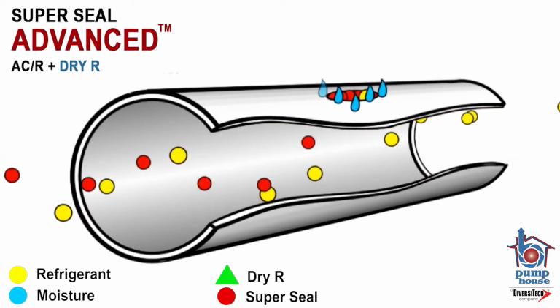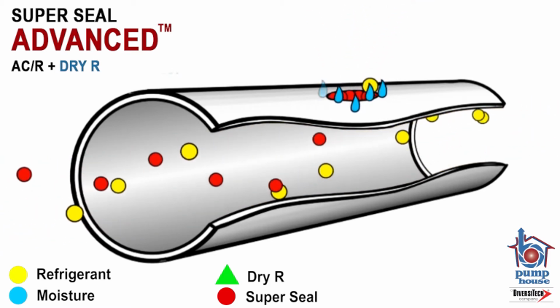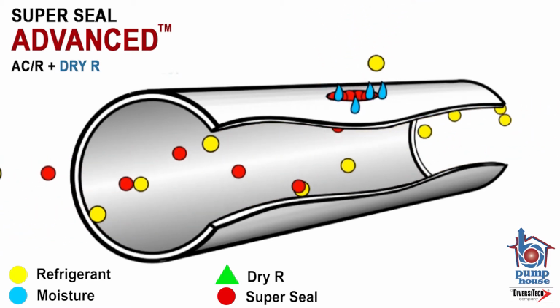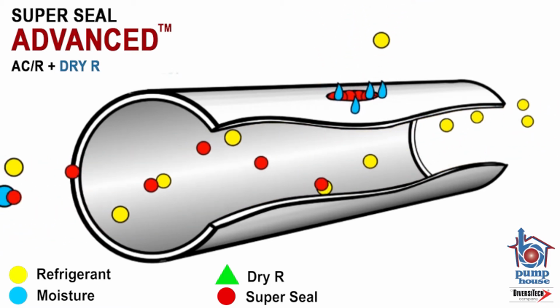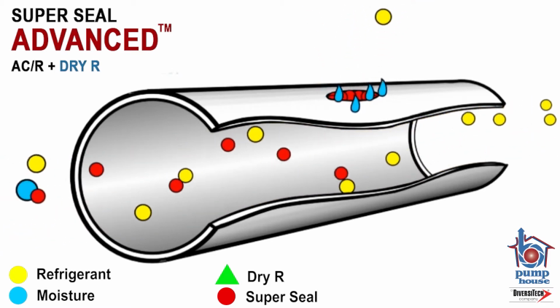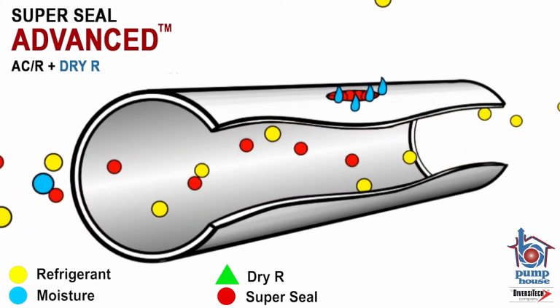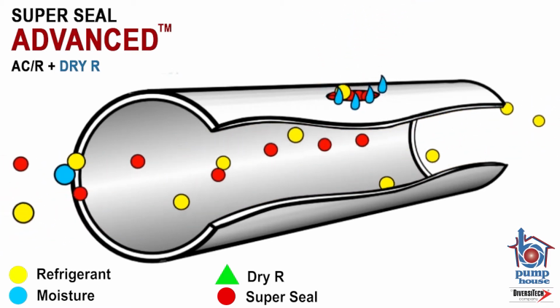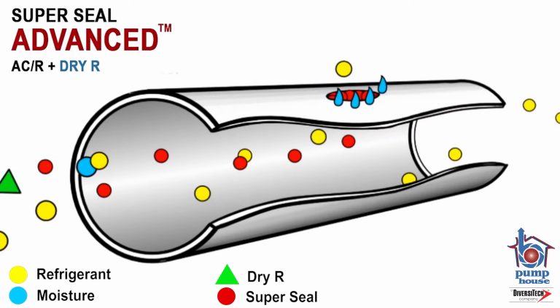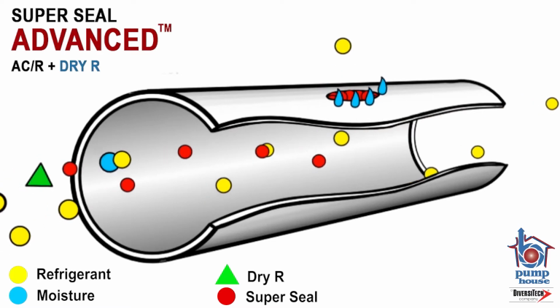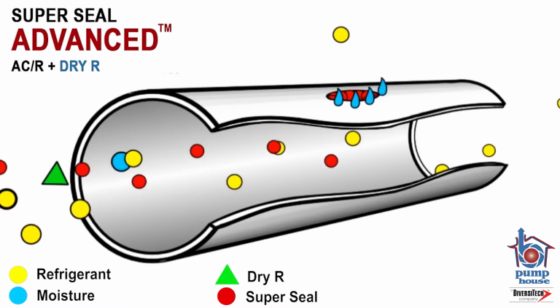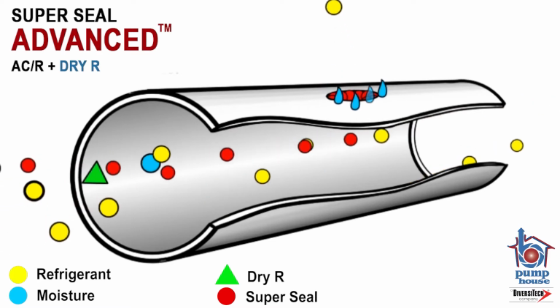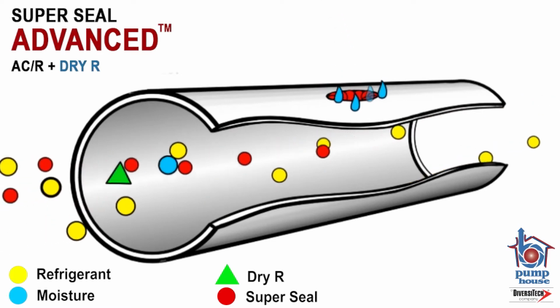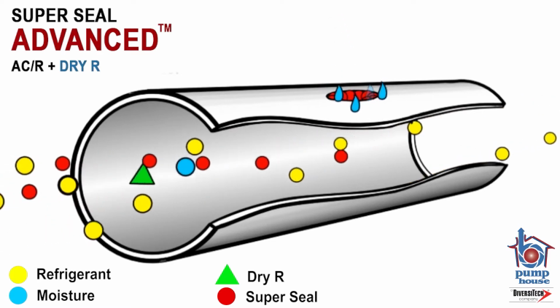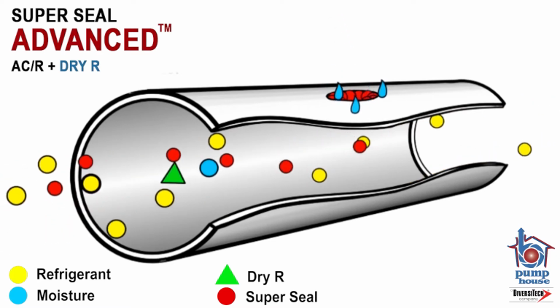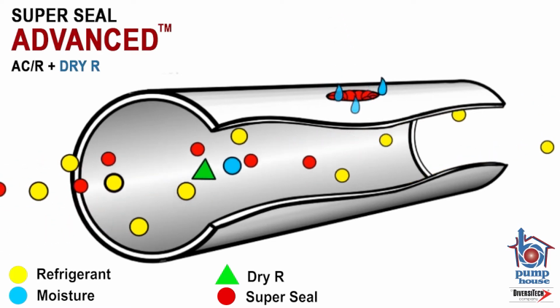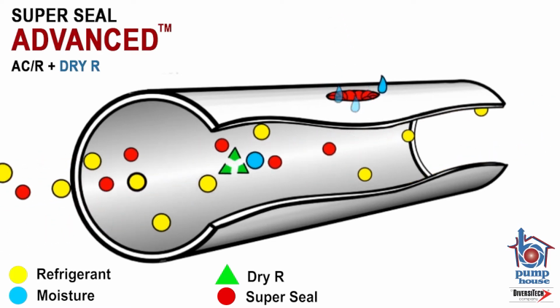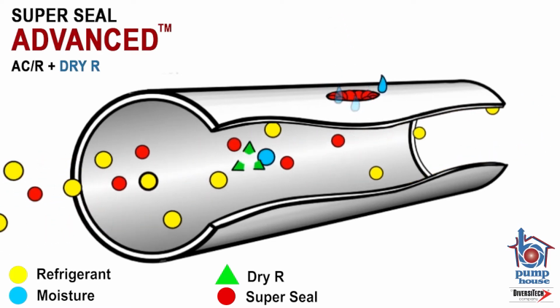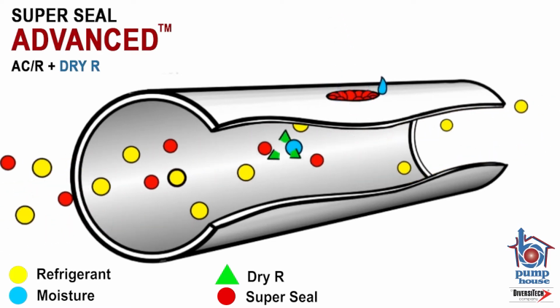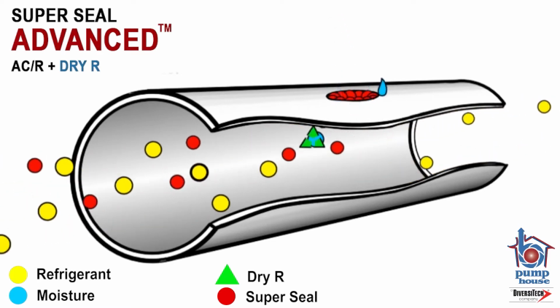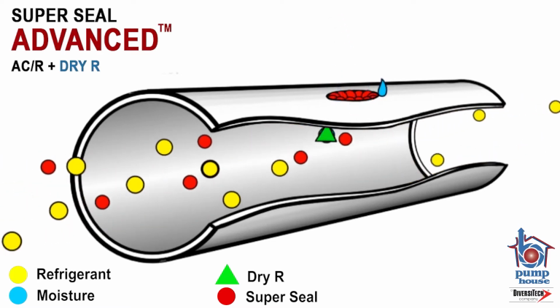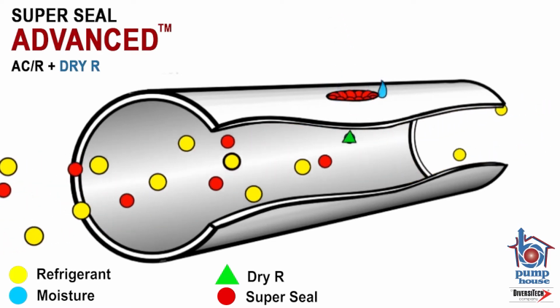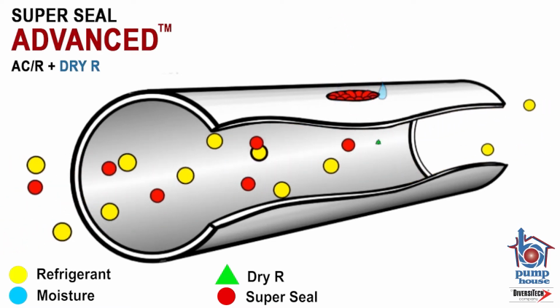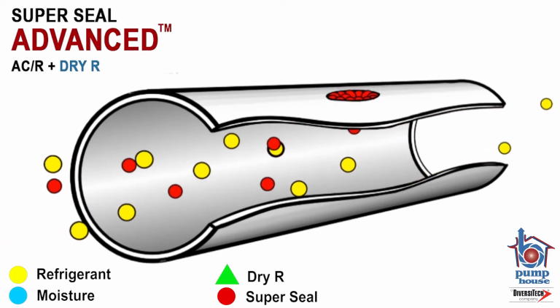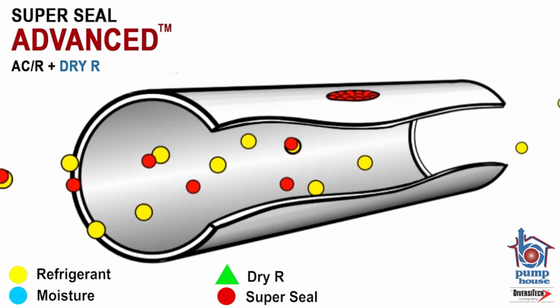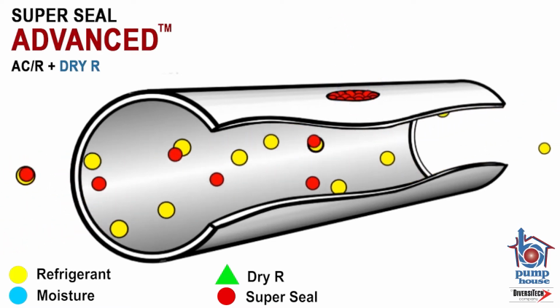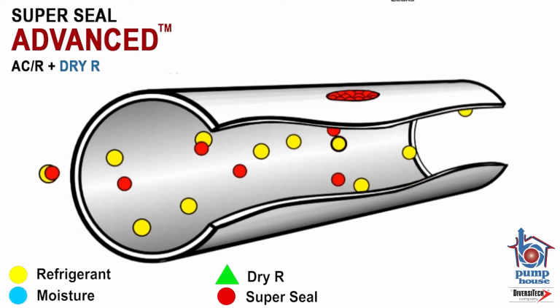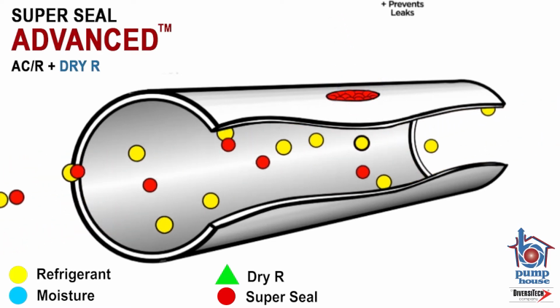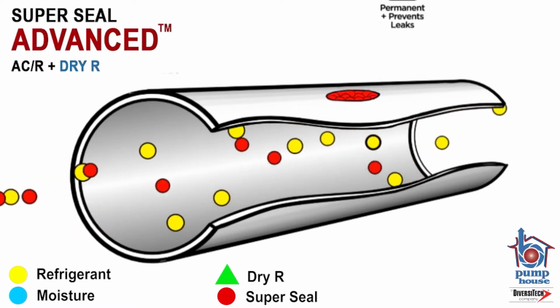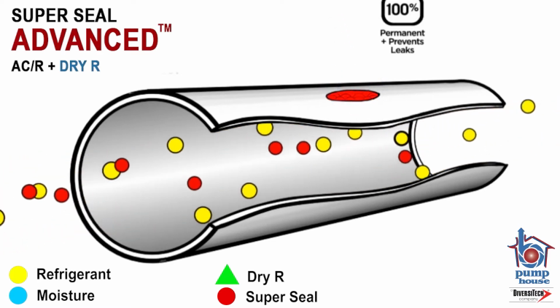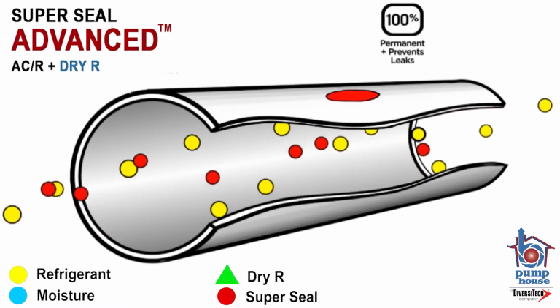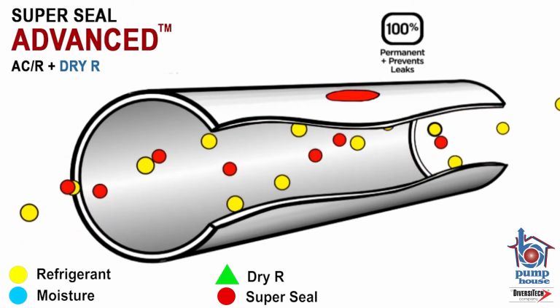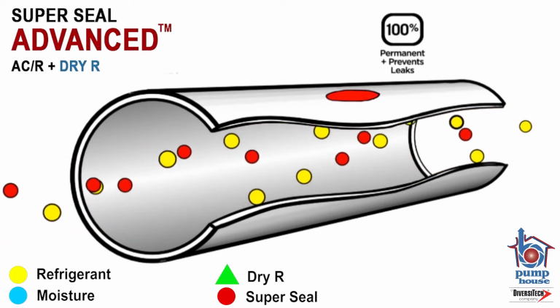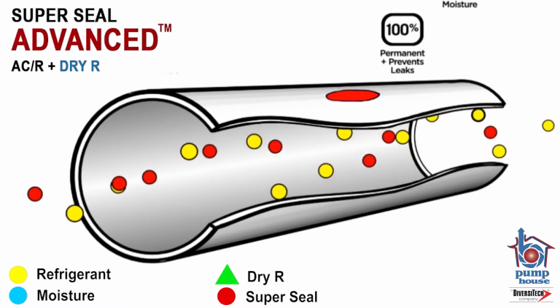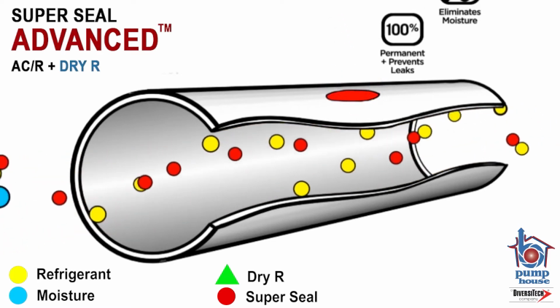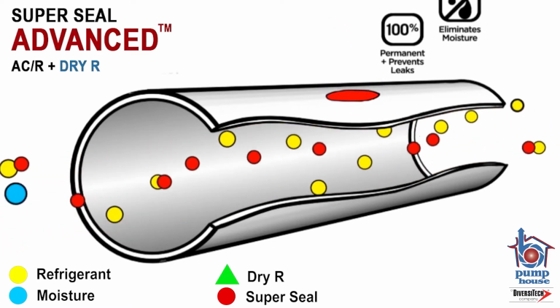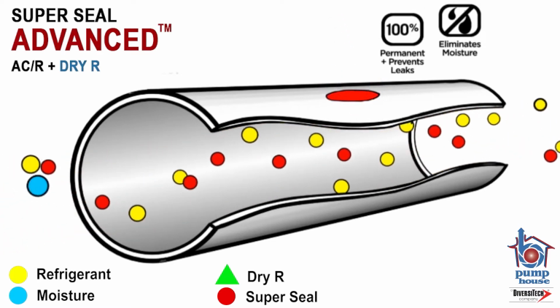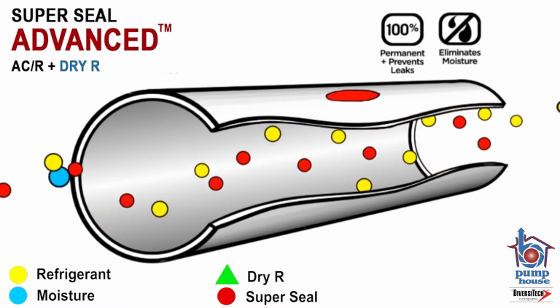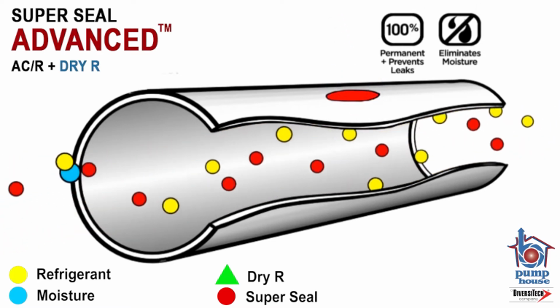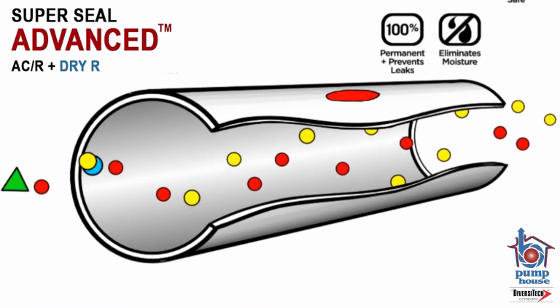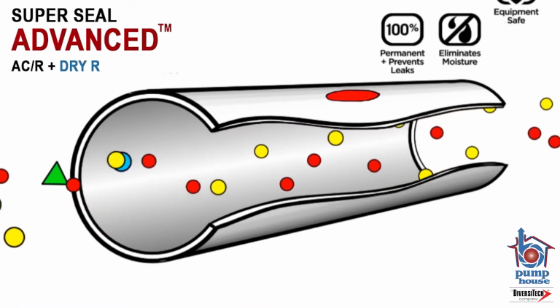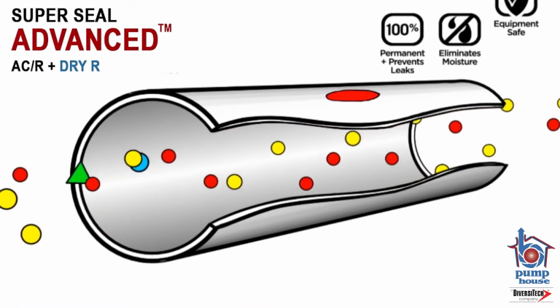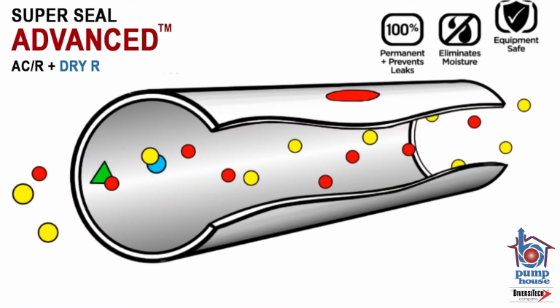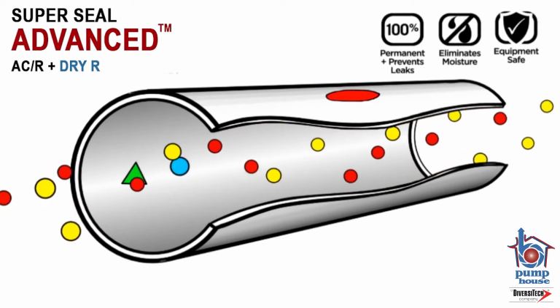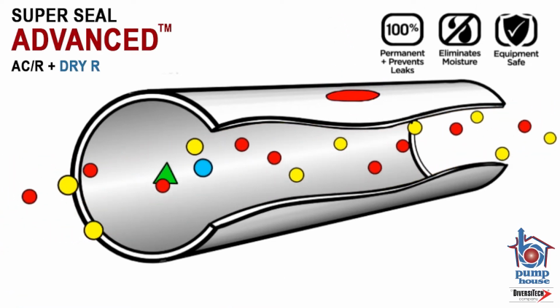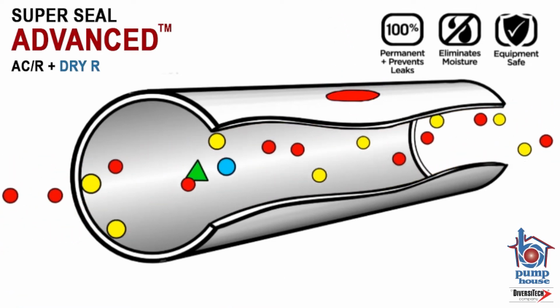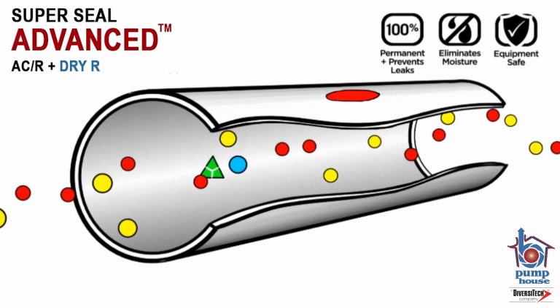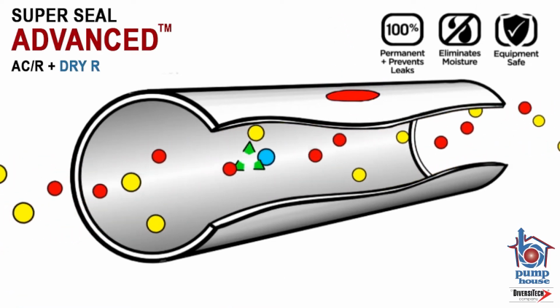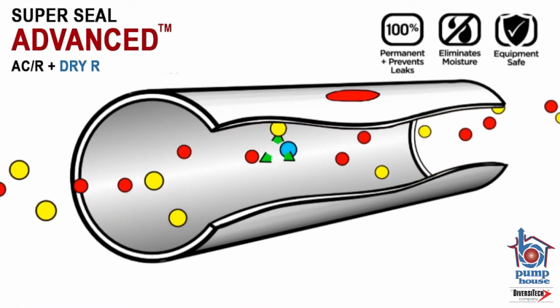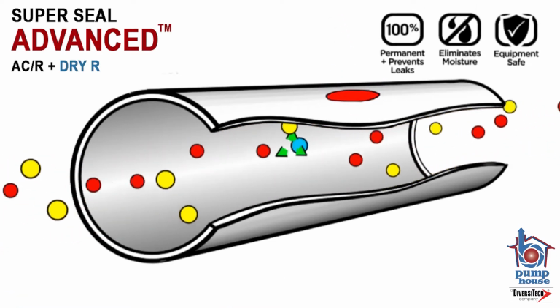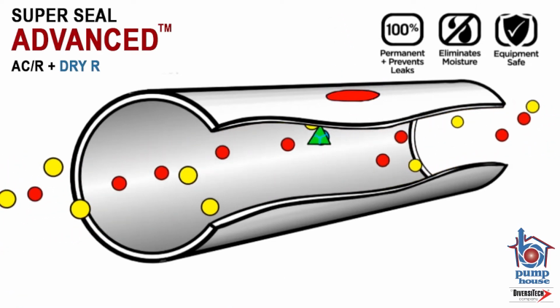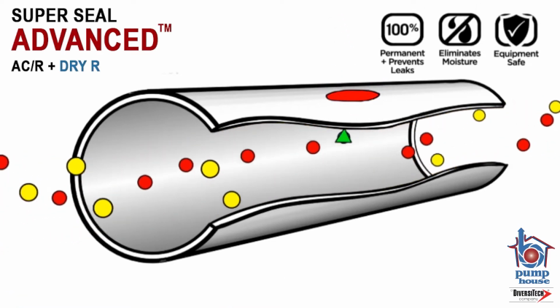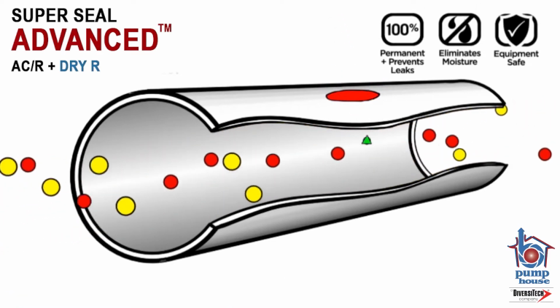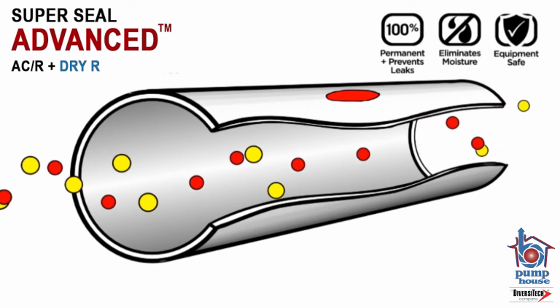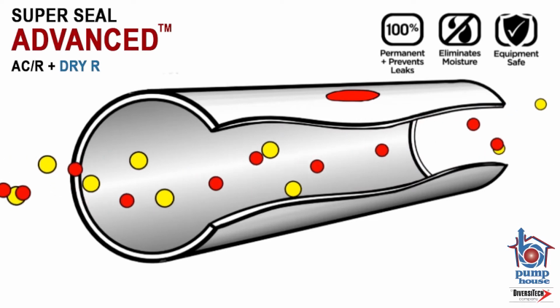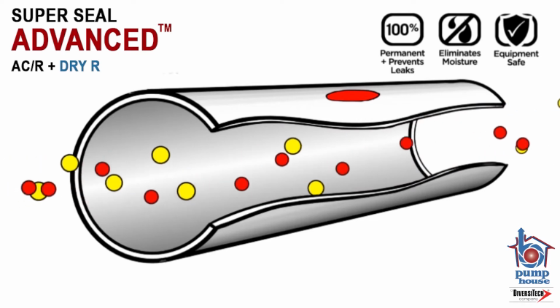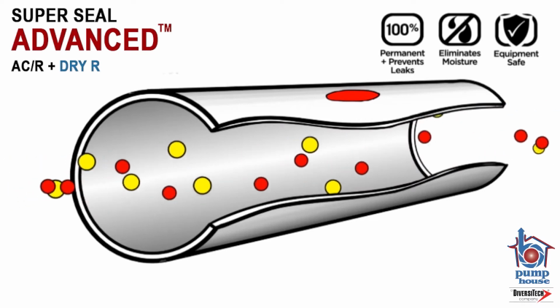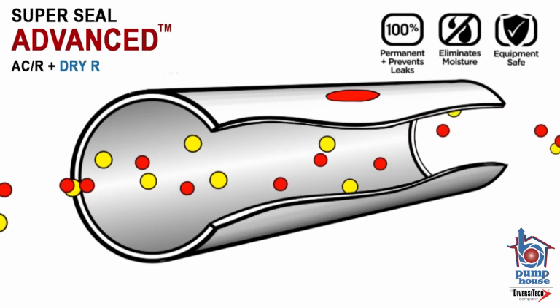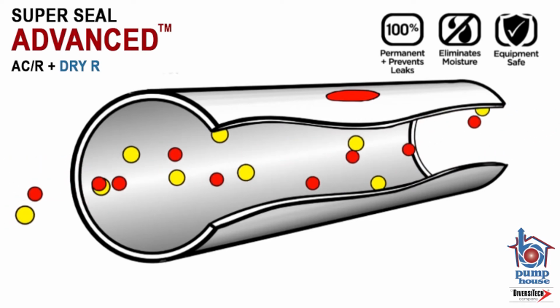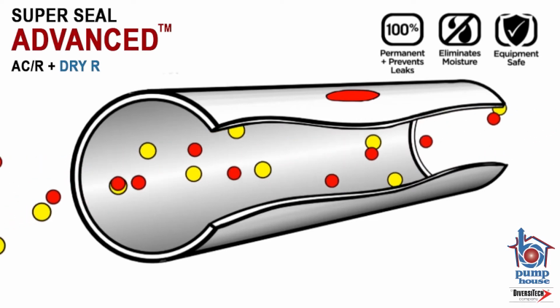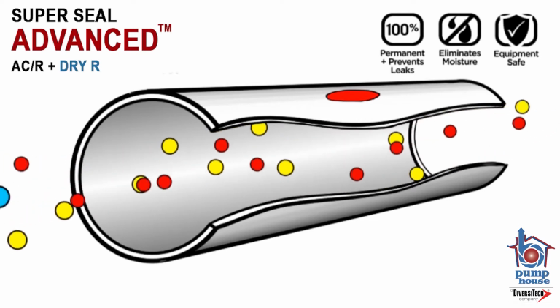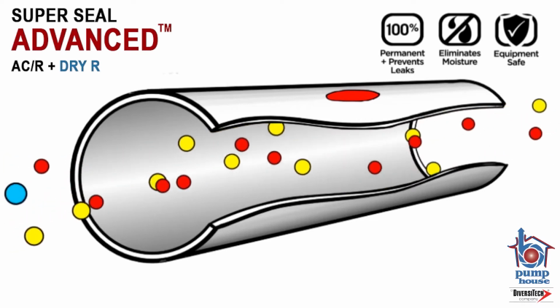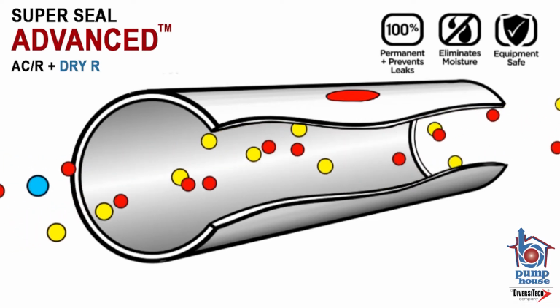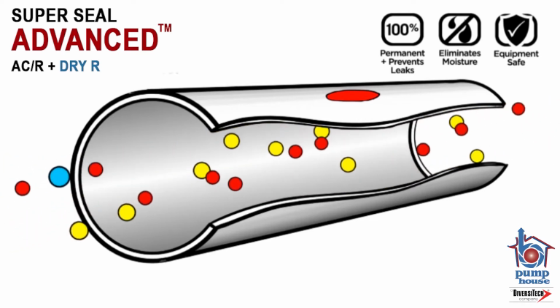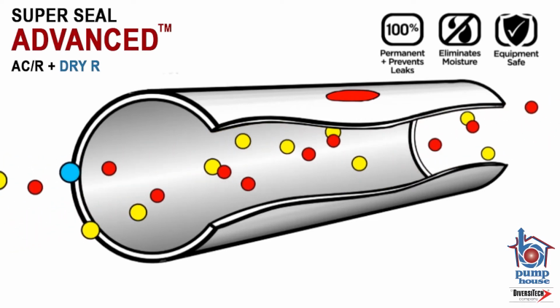The remaining Super Seal sealant and dry air continues within the refrigerant circuit to protect the system from future leaks or moisture ingress.